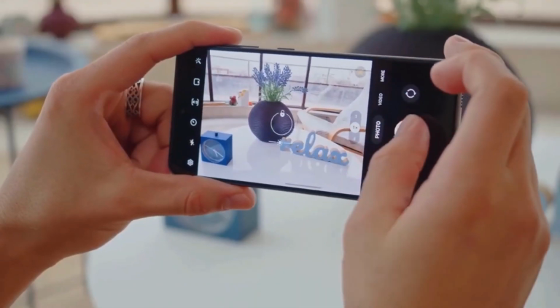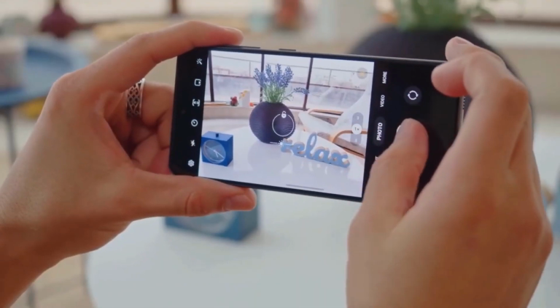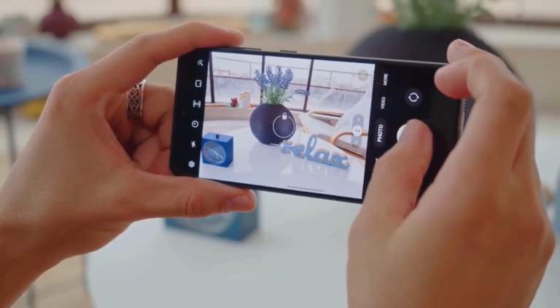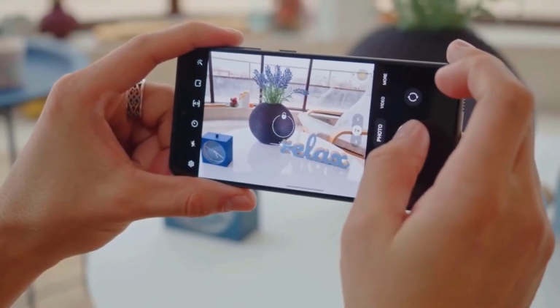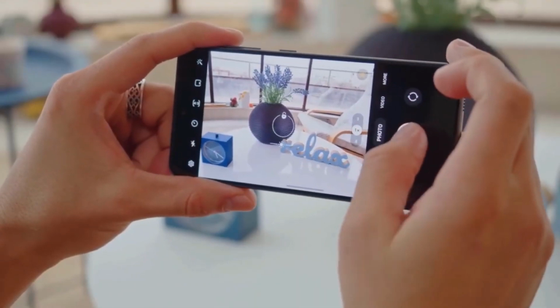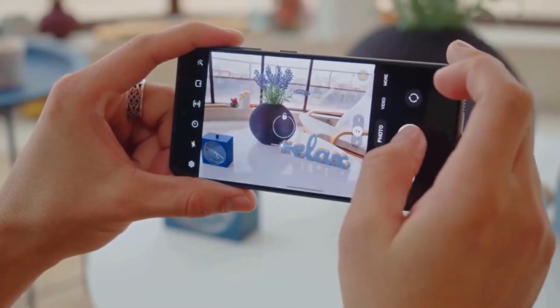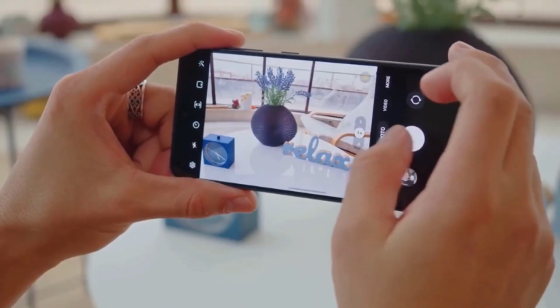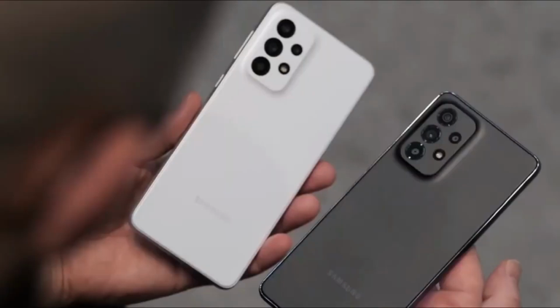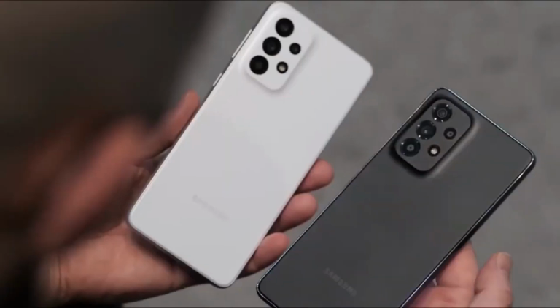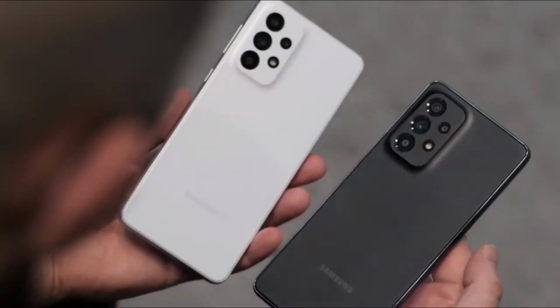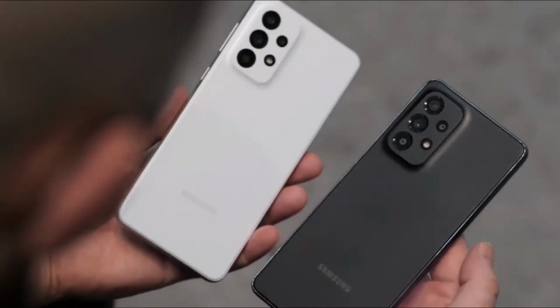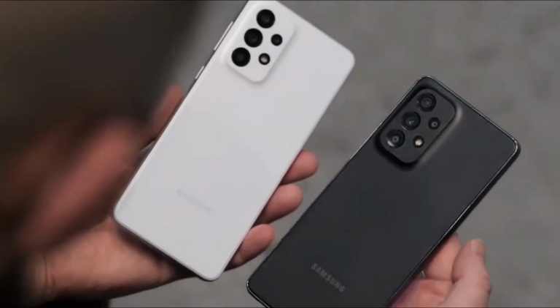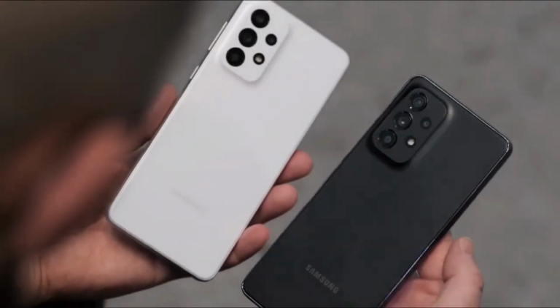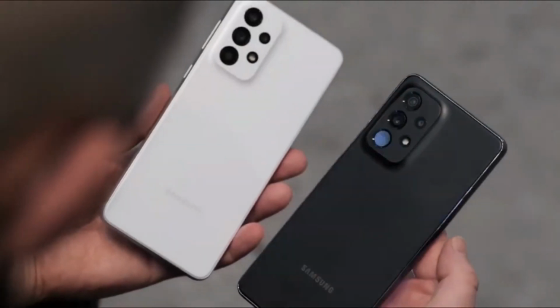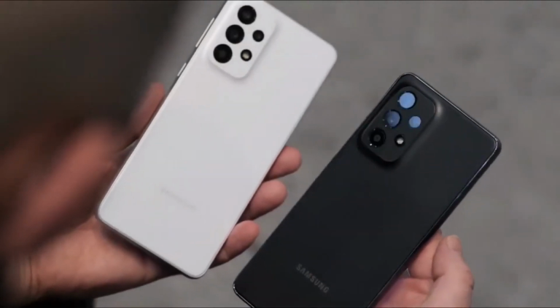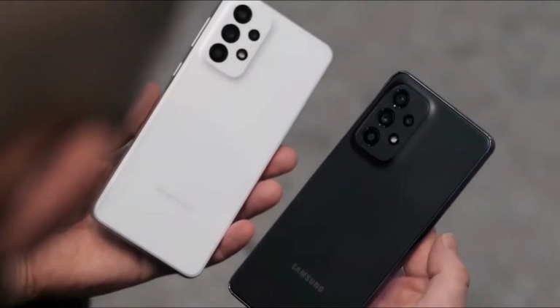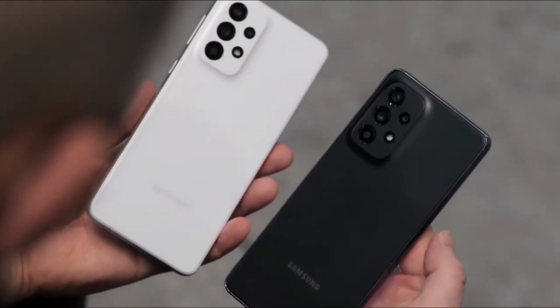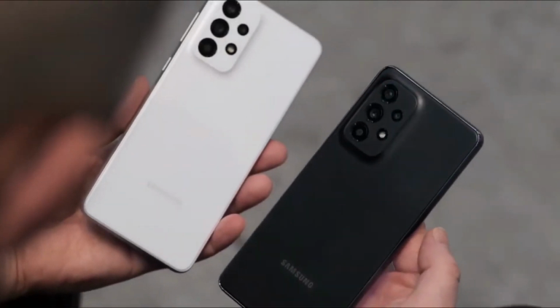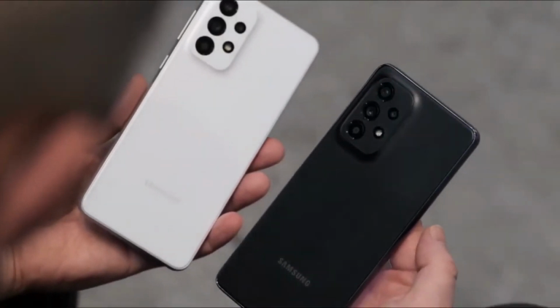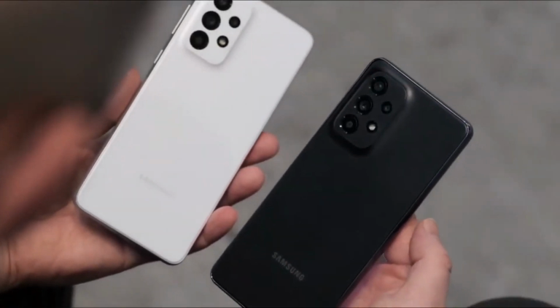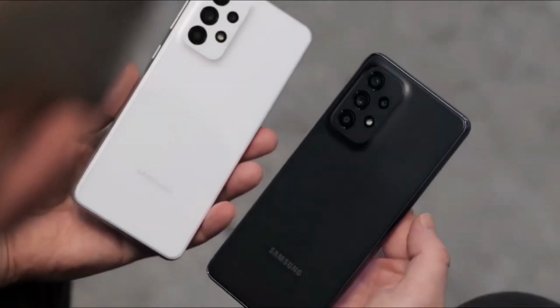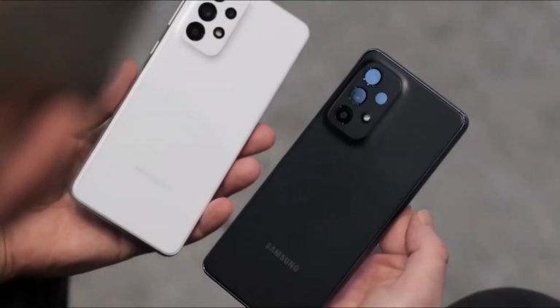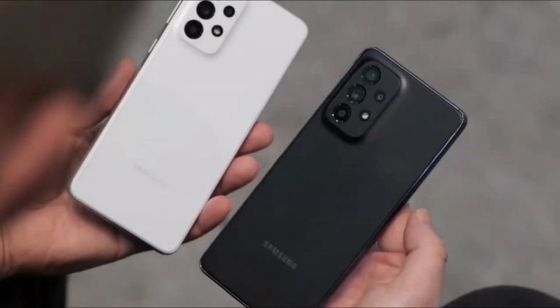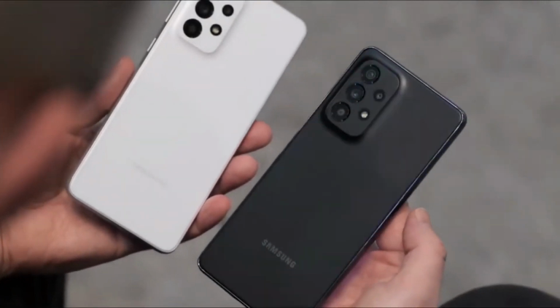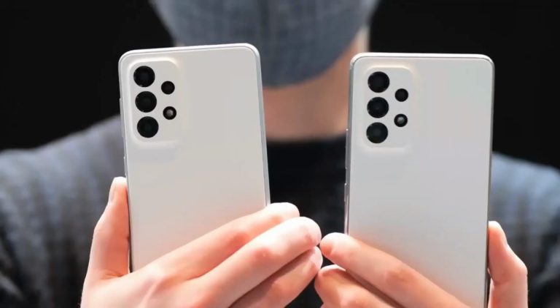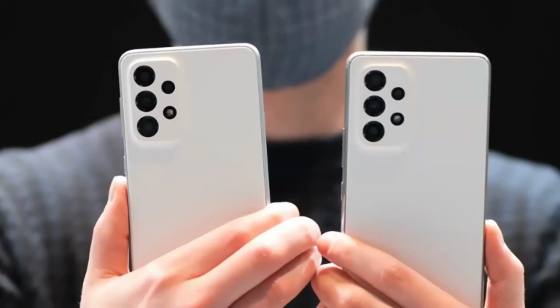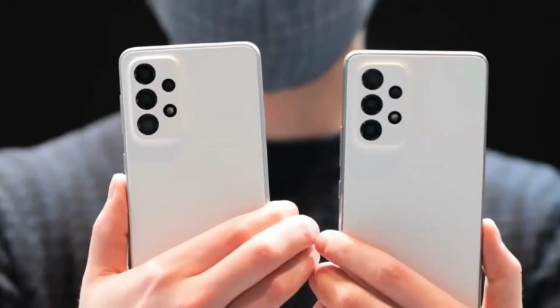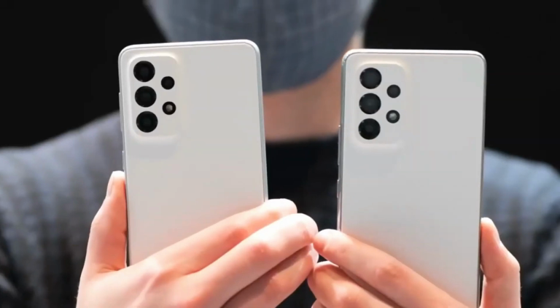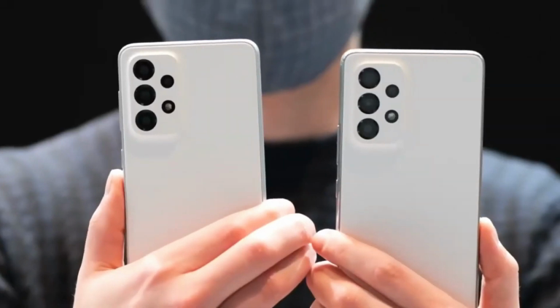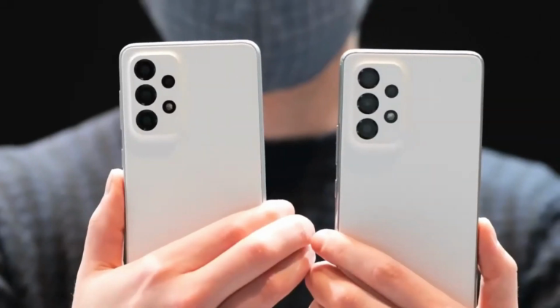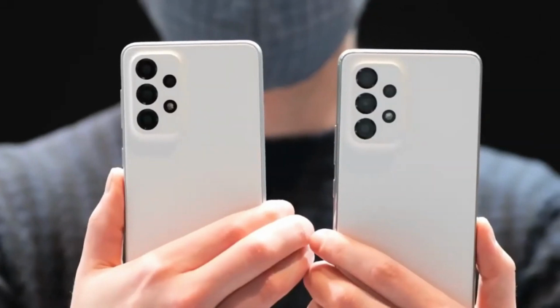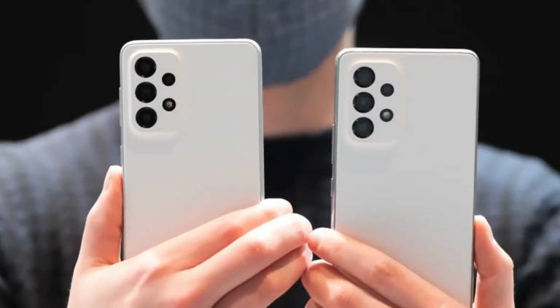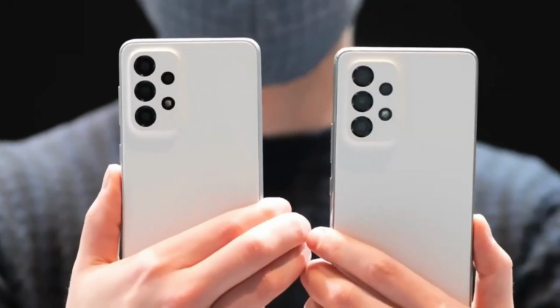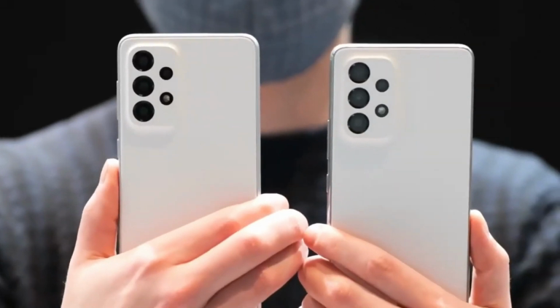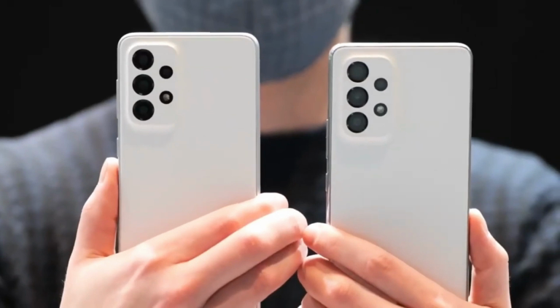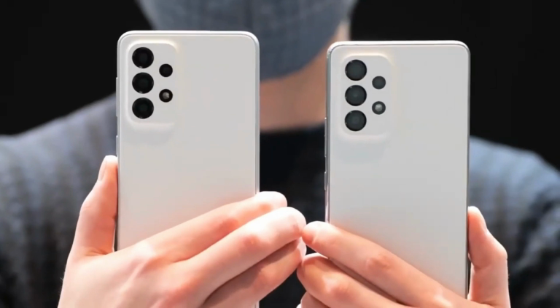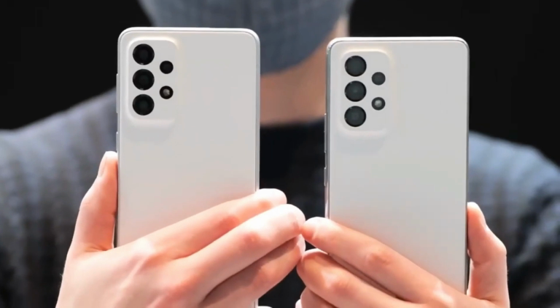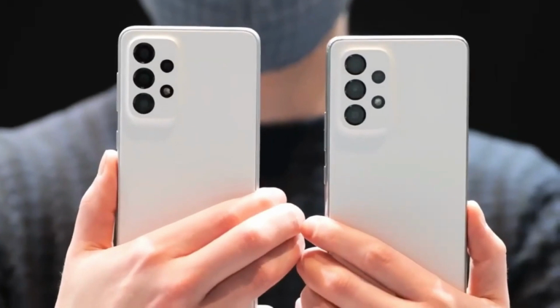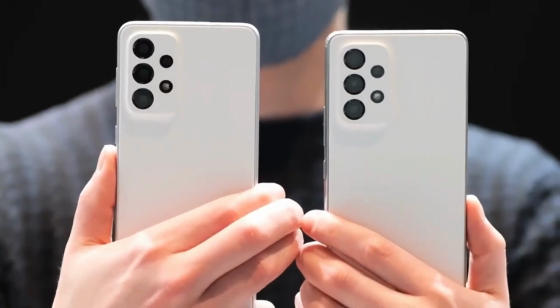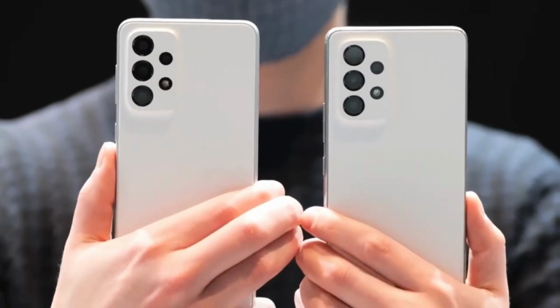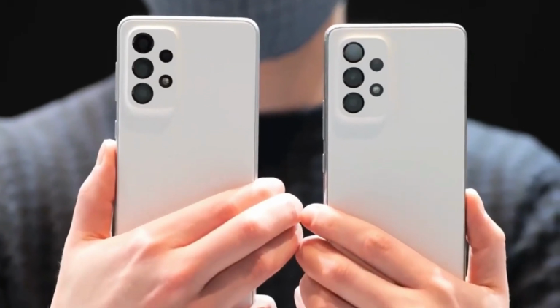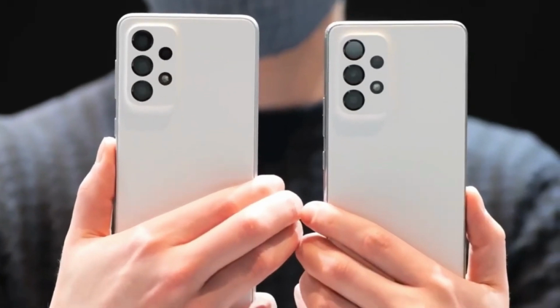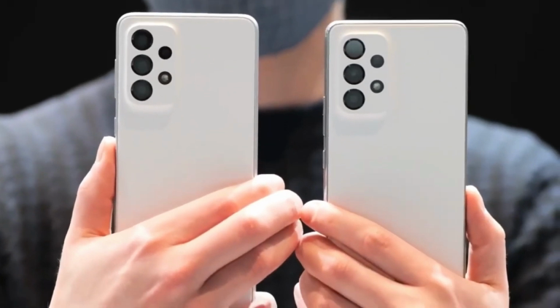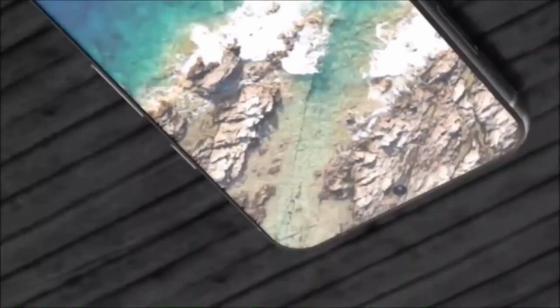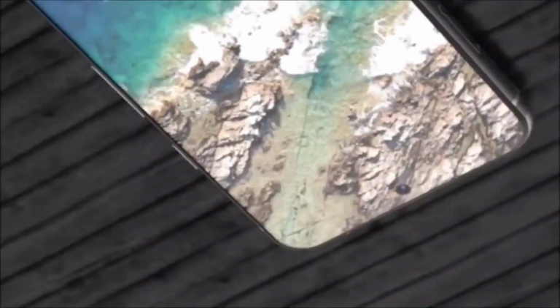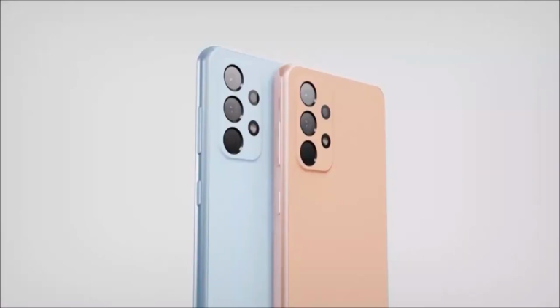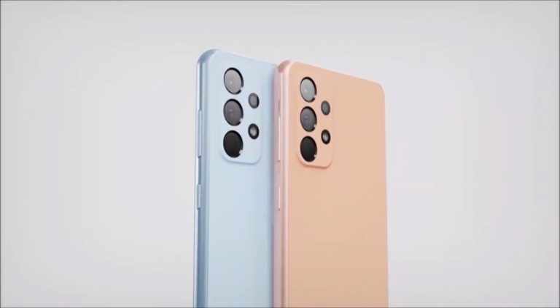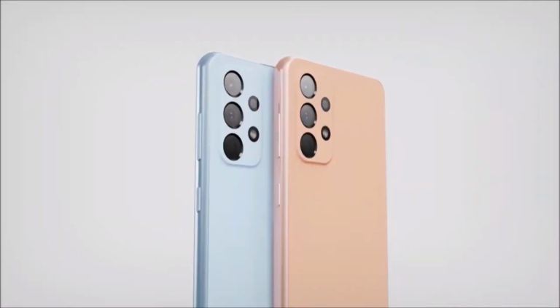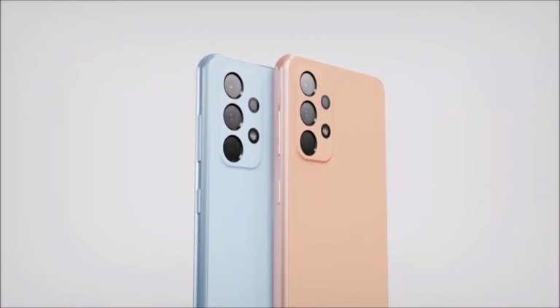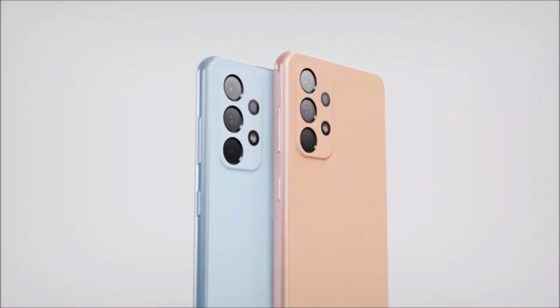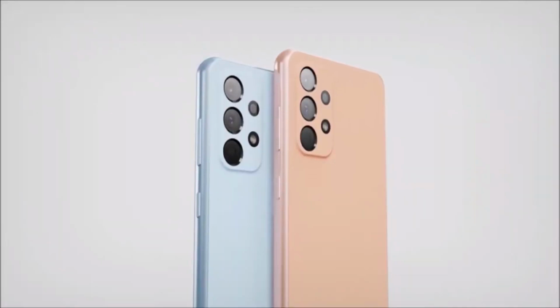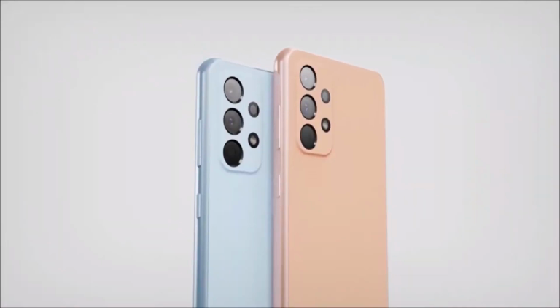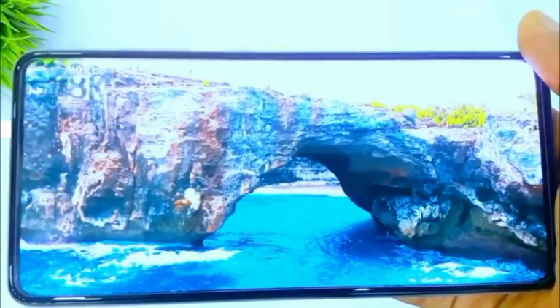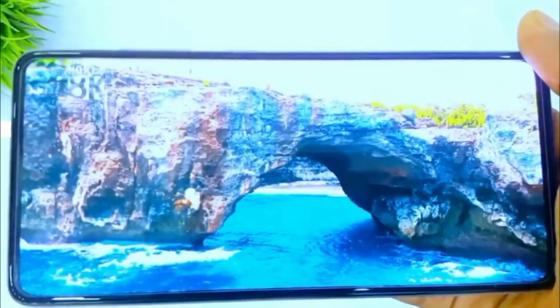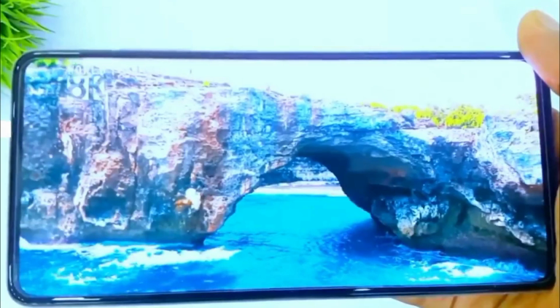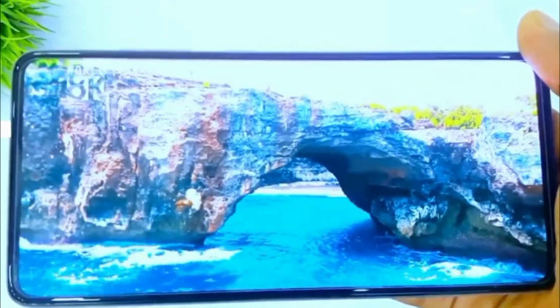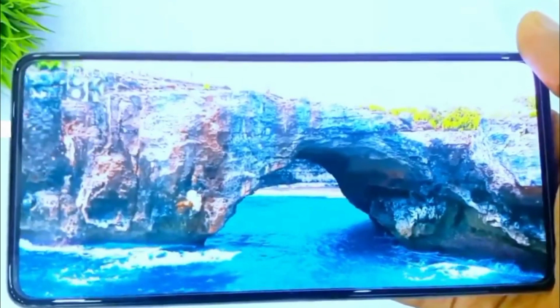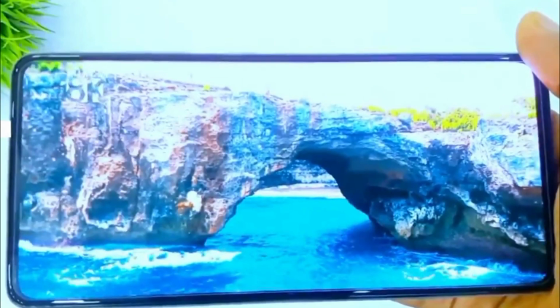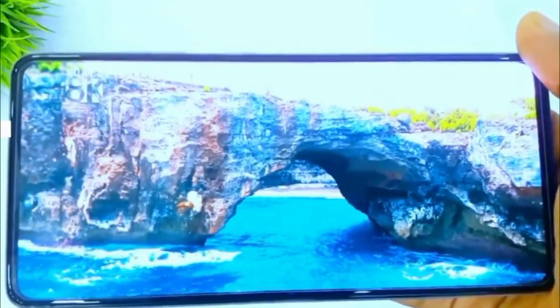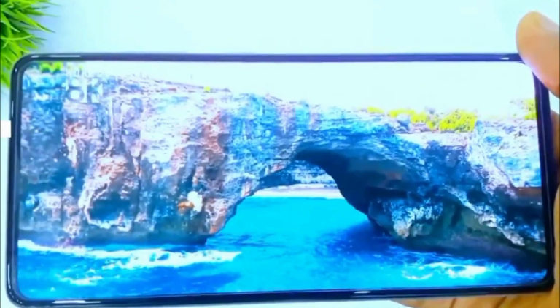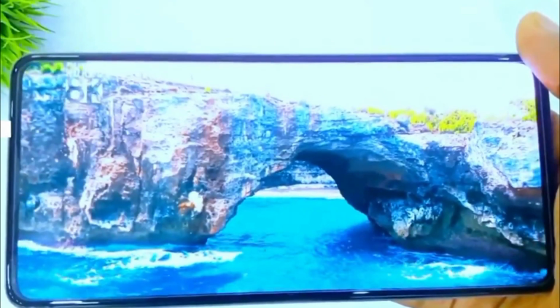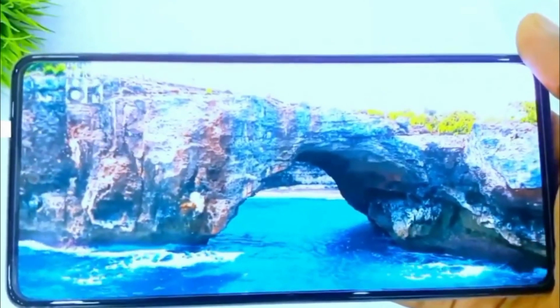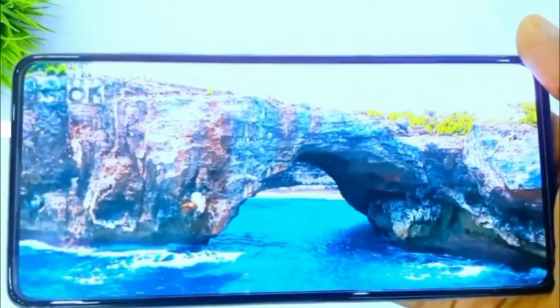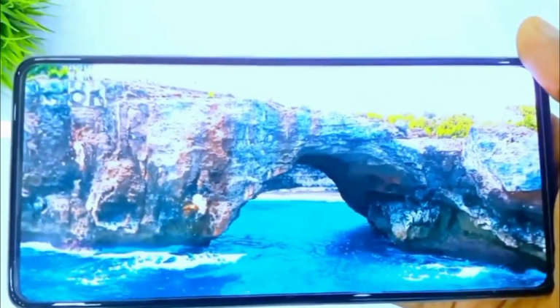The Galaxy A54 features a 6.5-inch Full HD Plus Super AMOLED display with a 120Hz refresh rate. It will be powered by the Exynos 1380 chipset, which has the Mali G68 GPU and four high-performance cores.